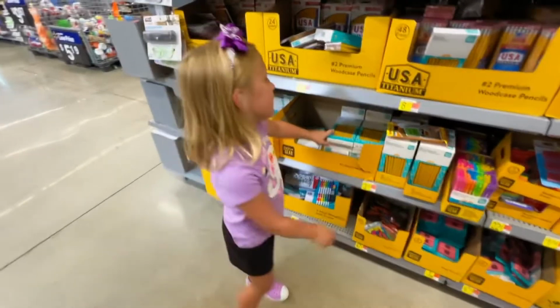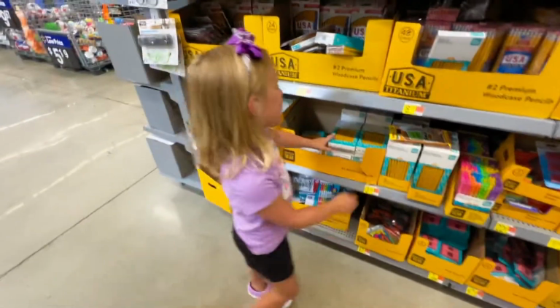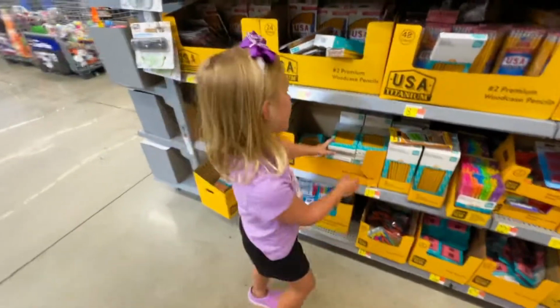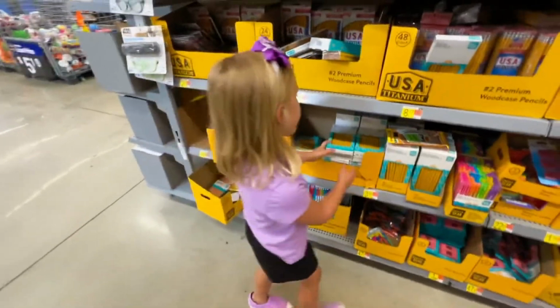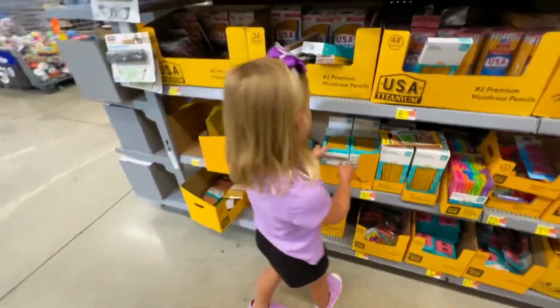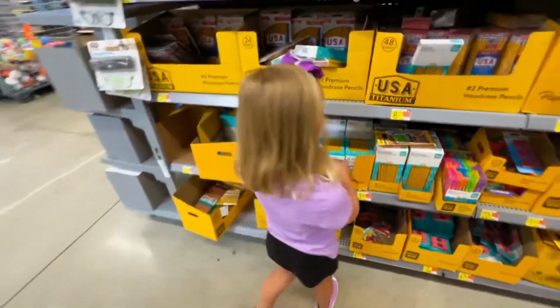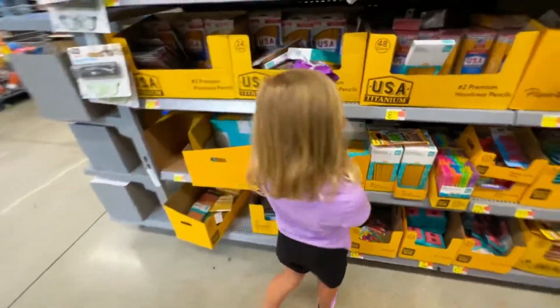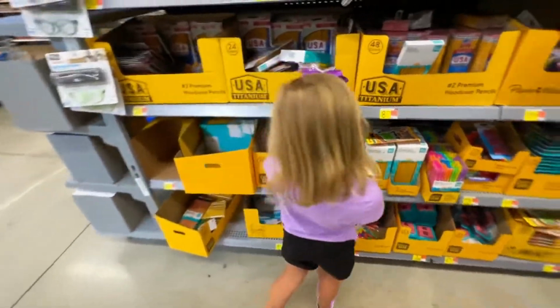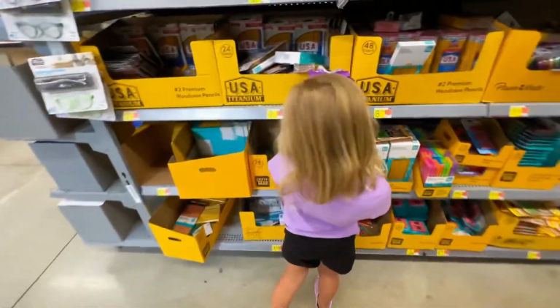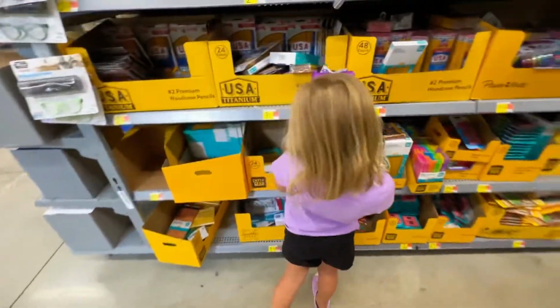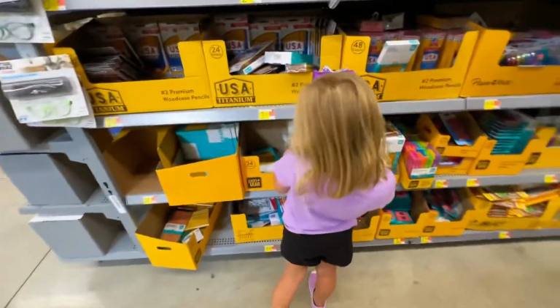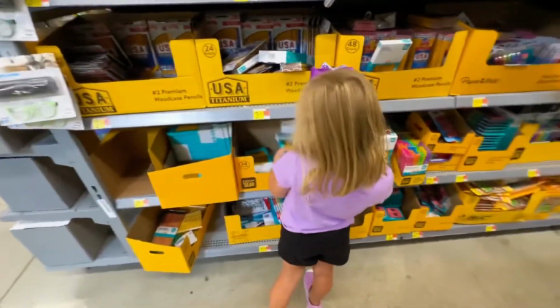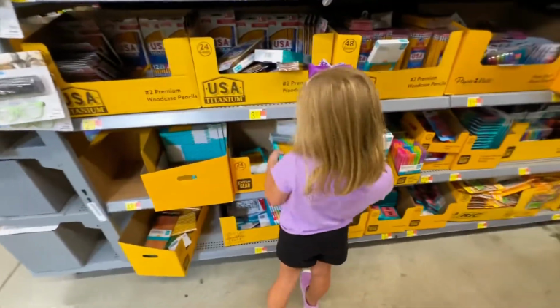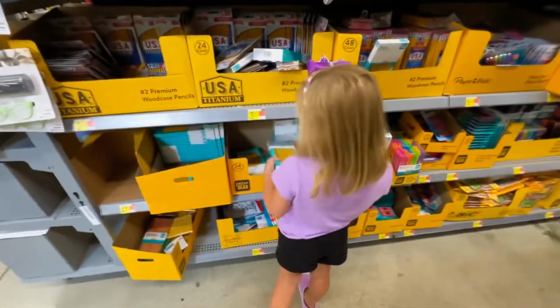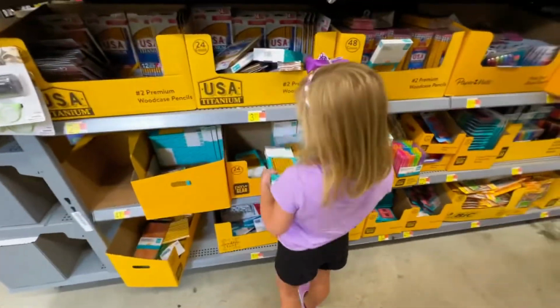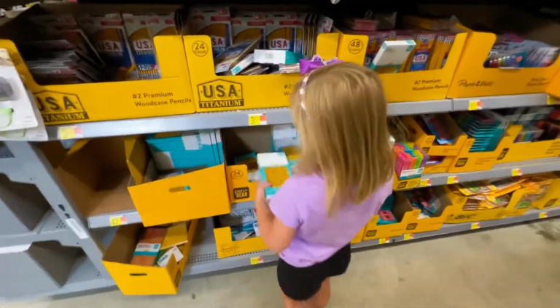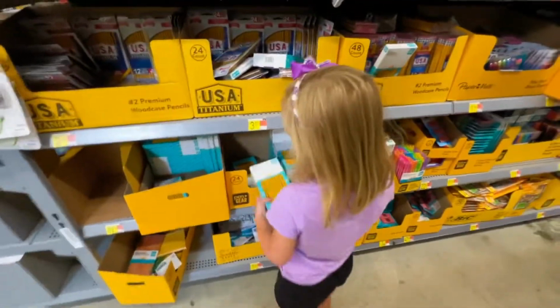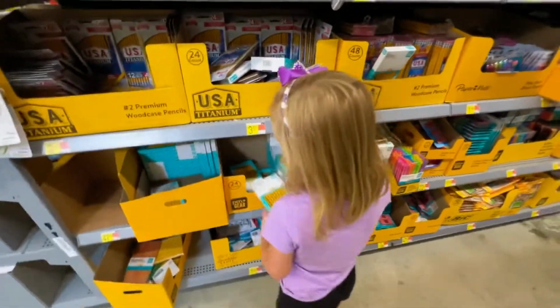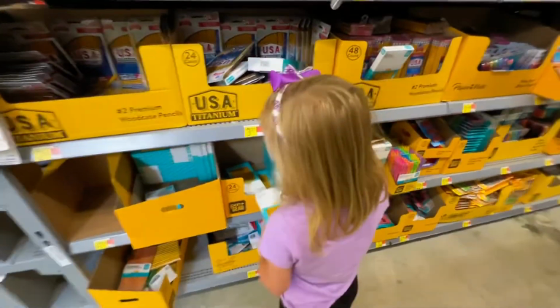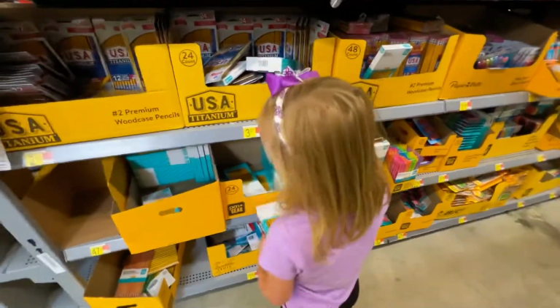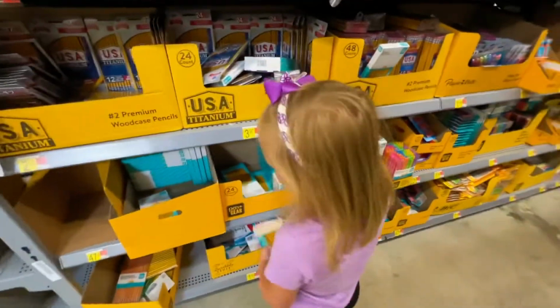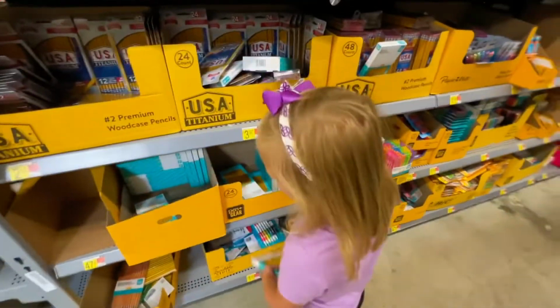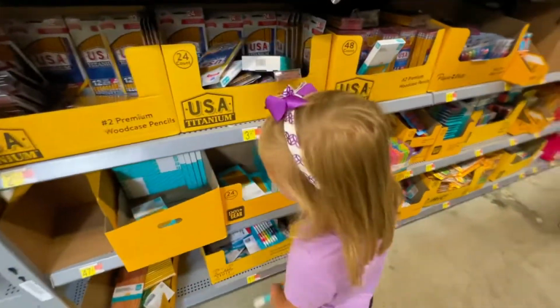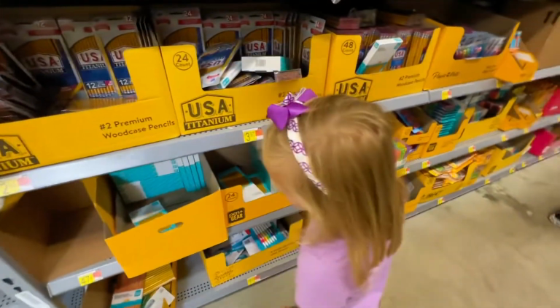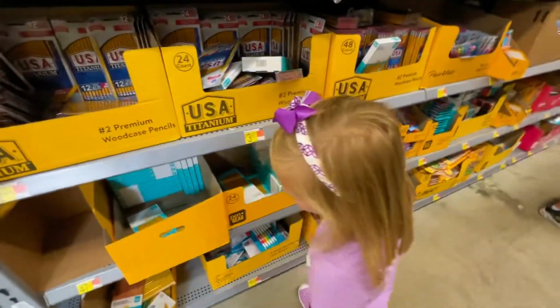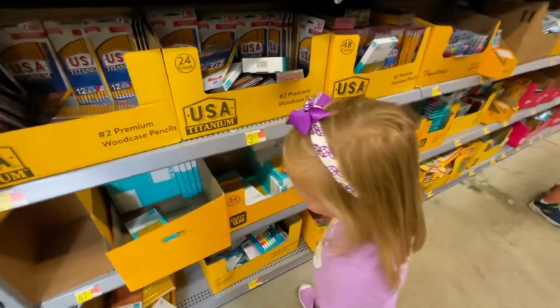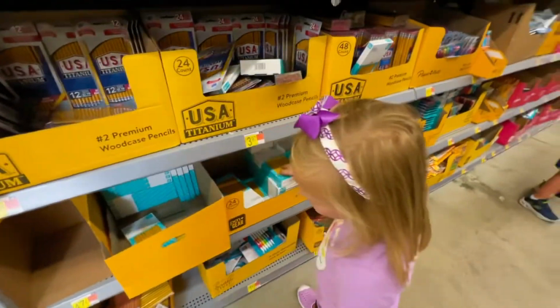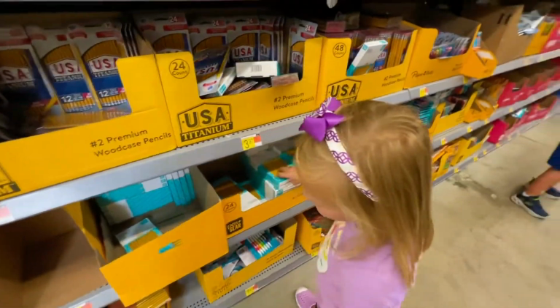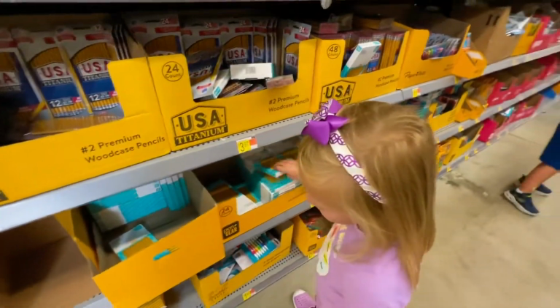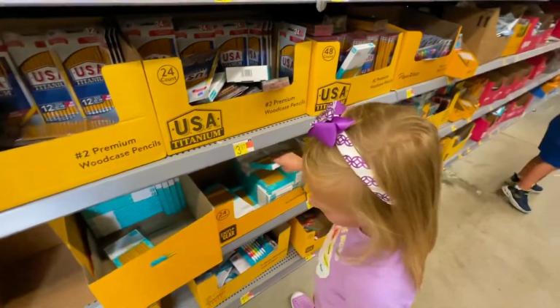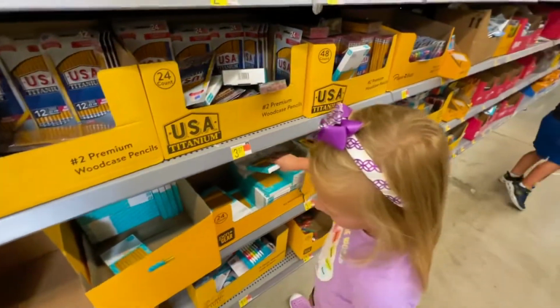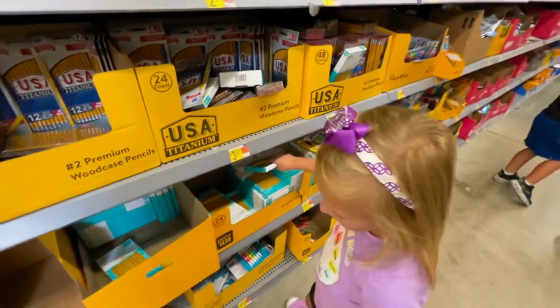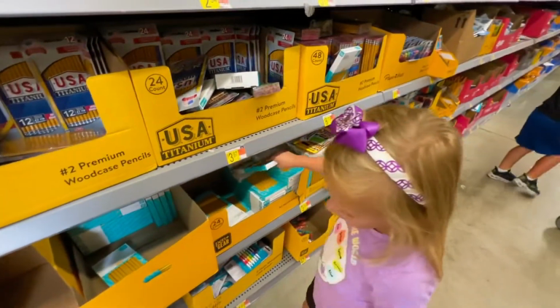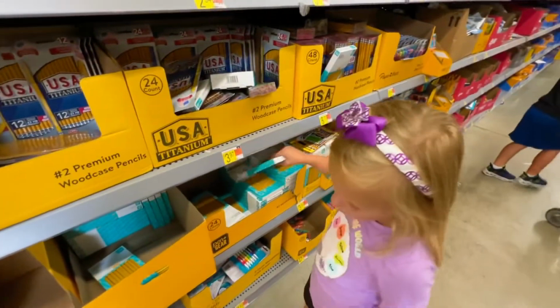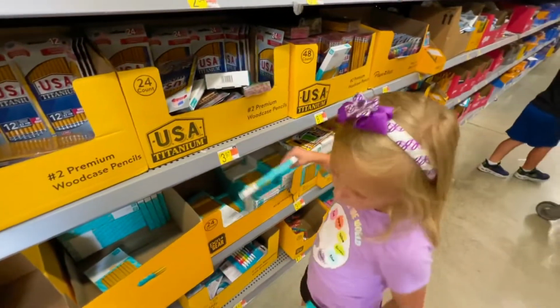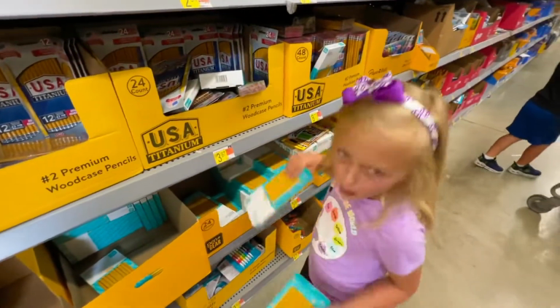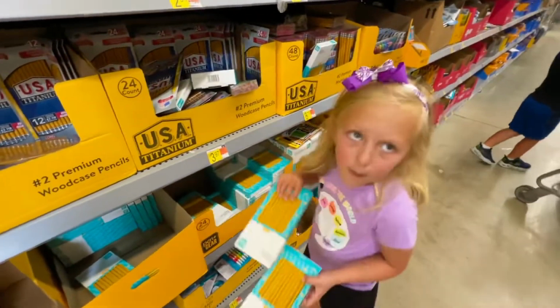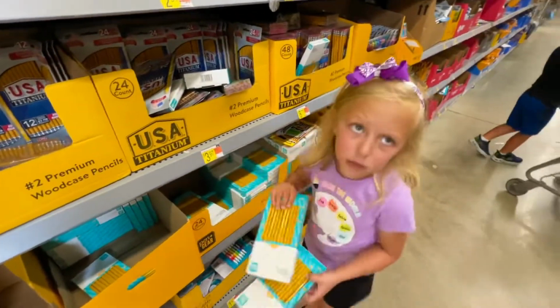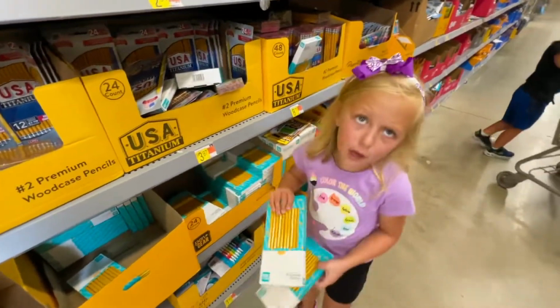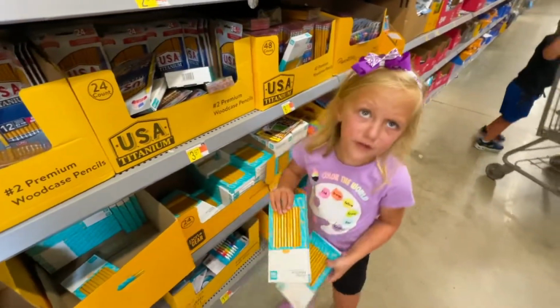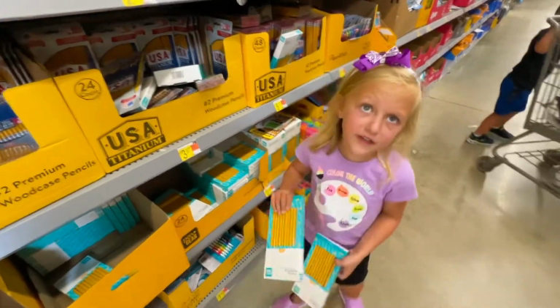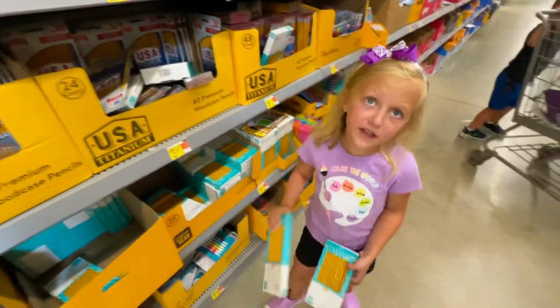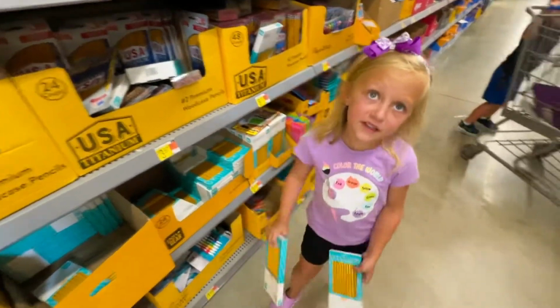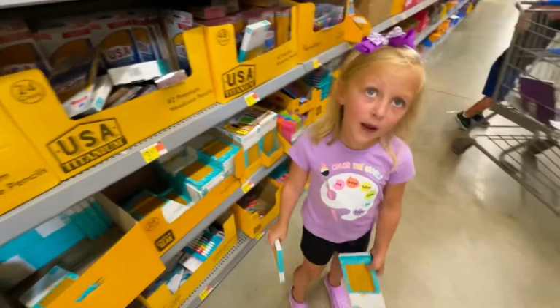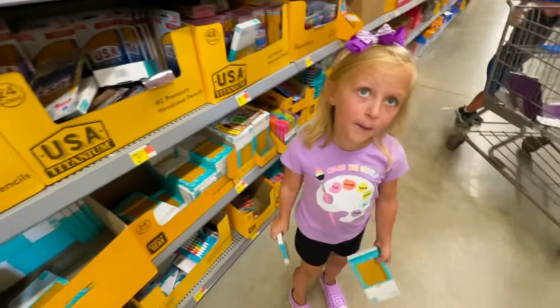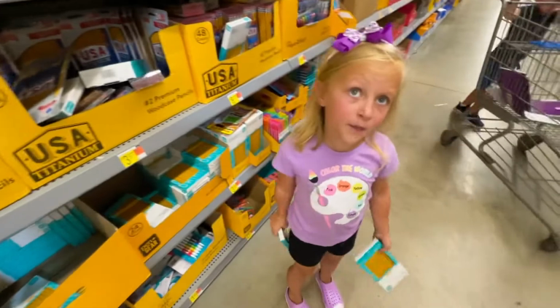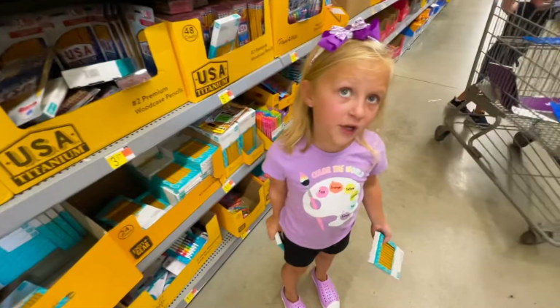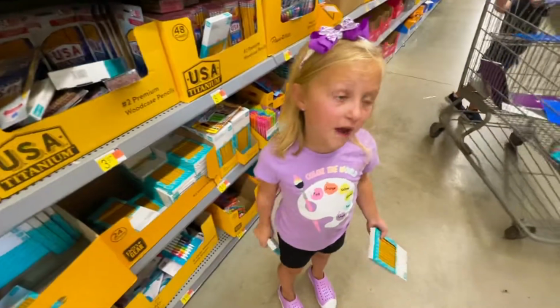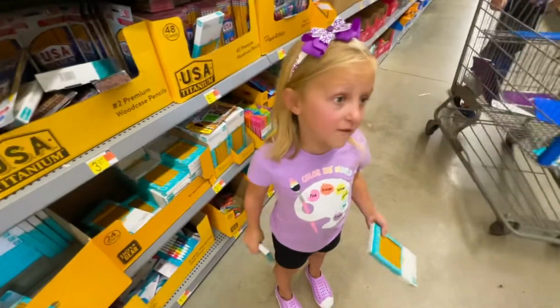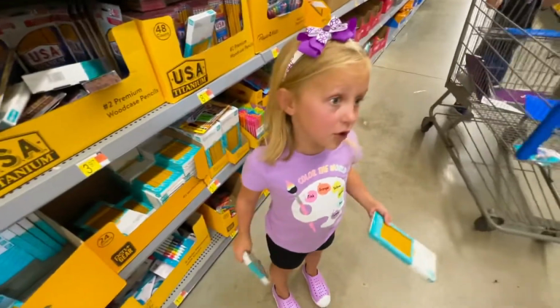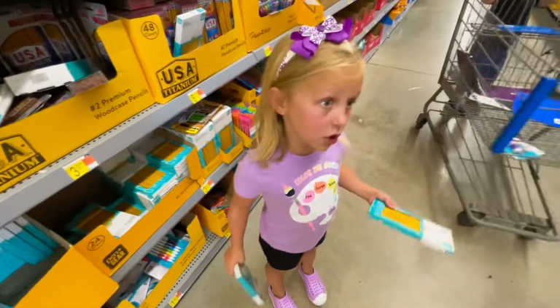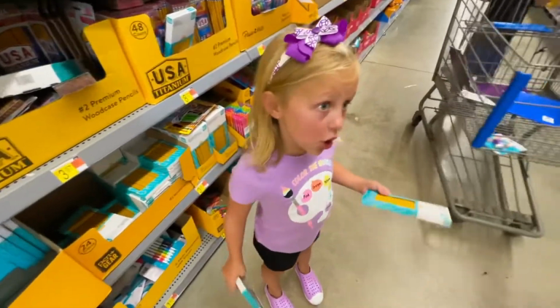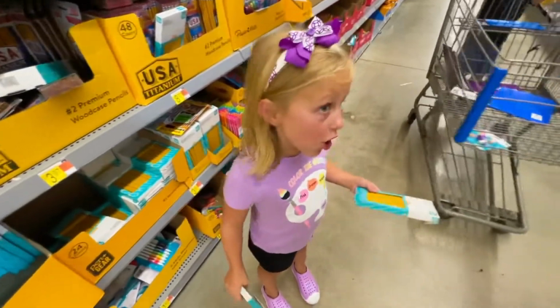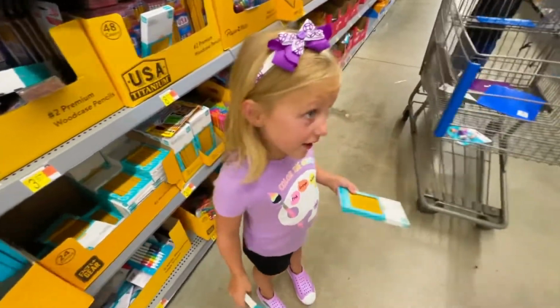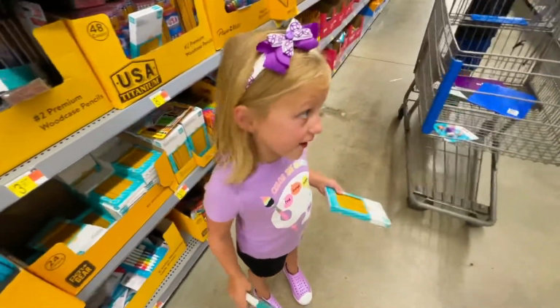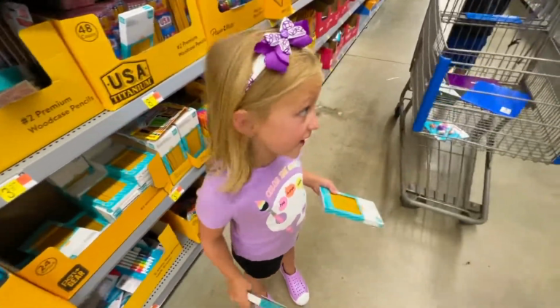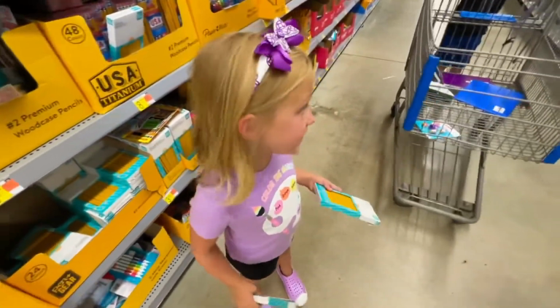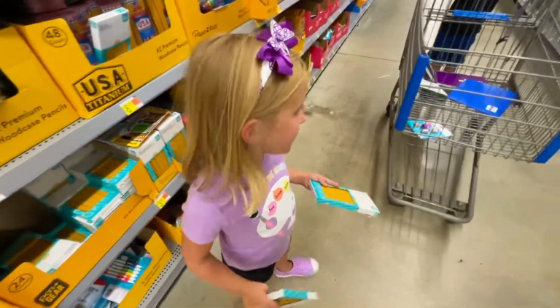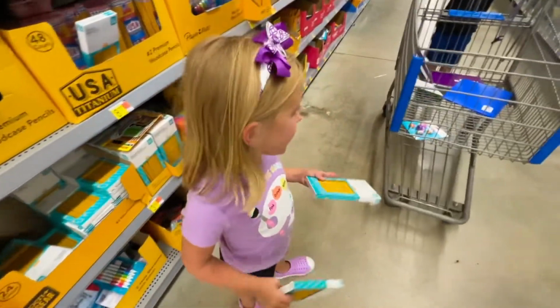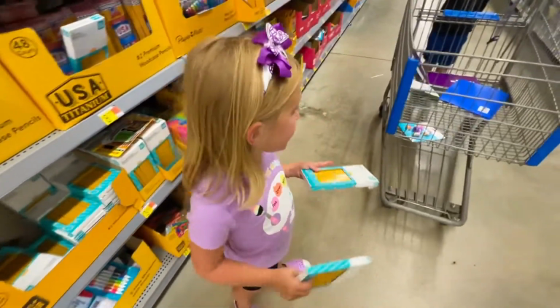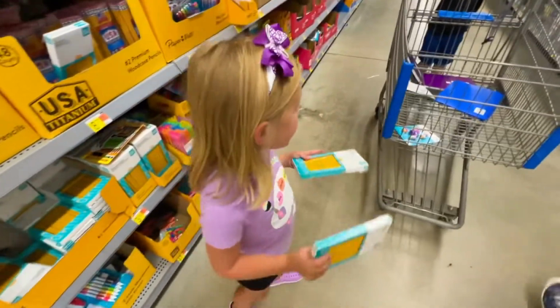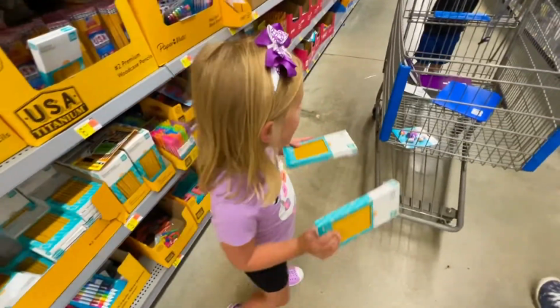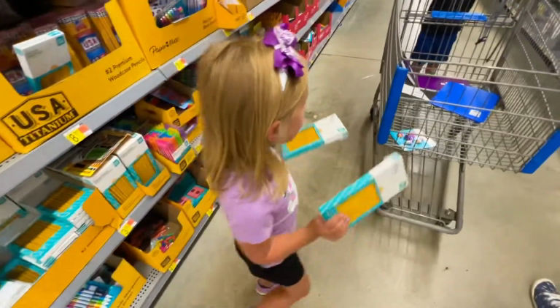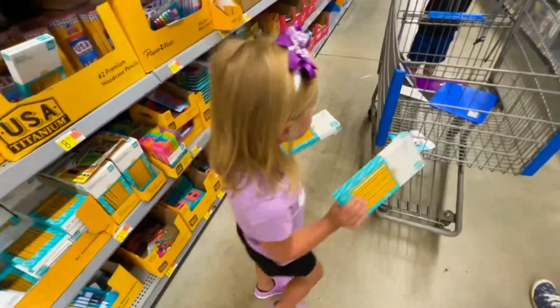I've got these two packs of pencils. Why would we need two? Probably because I'm going to have a lot of kids in my class.